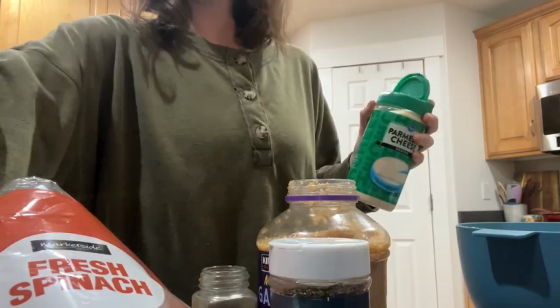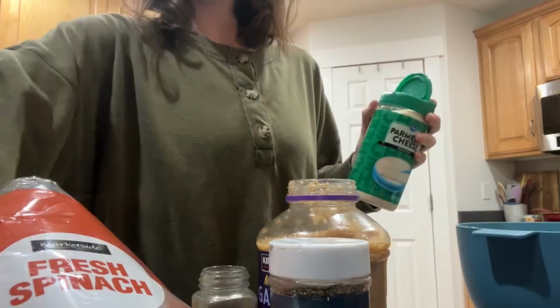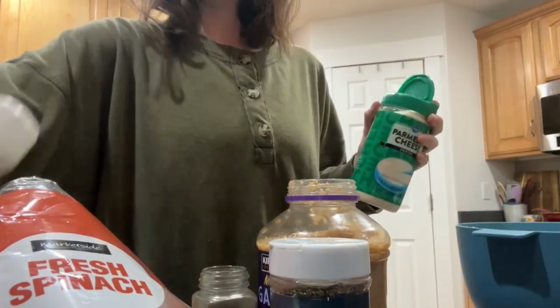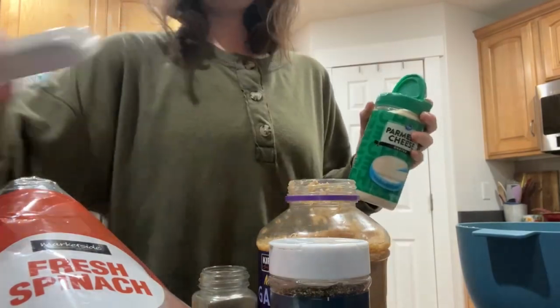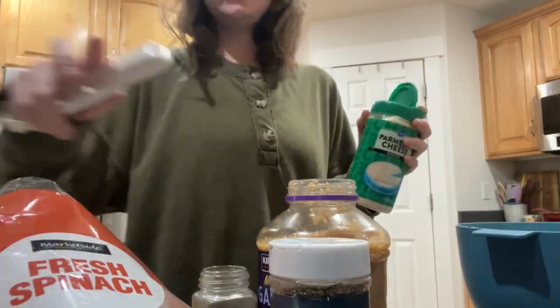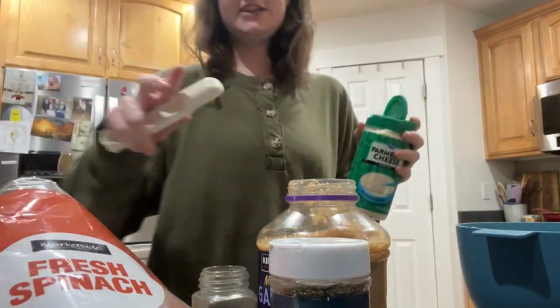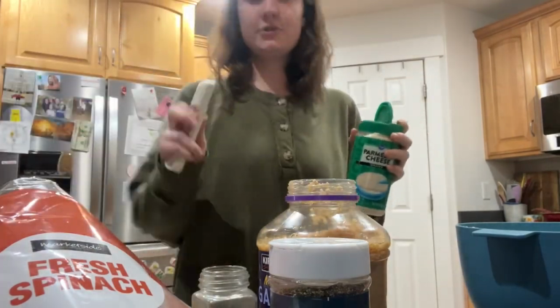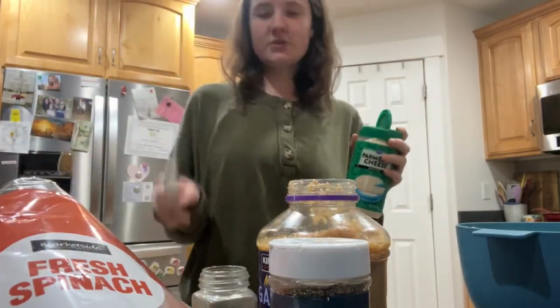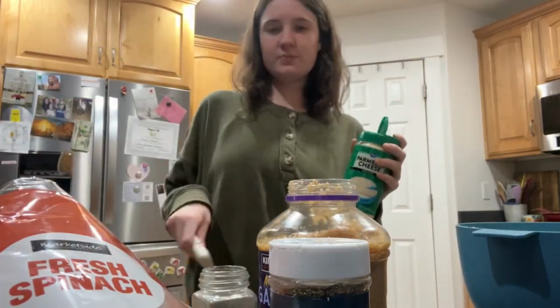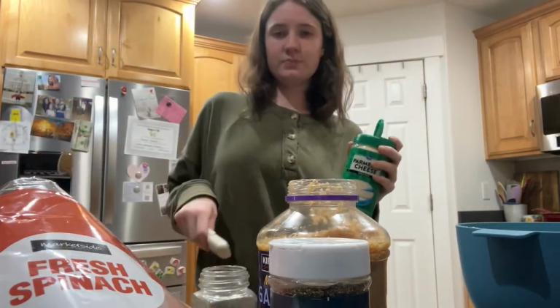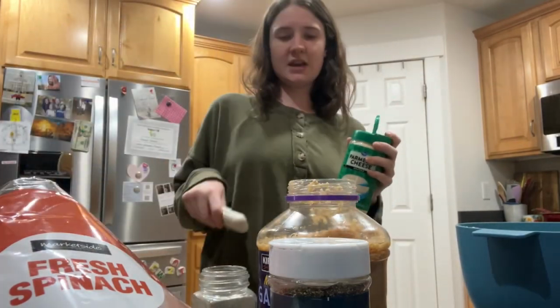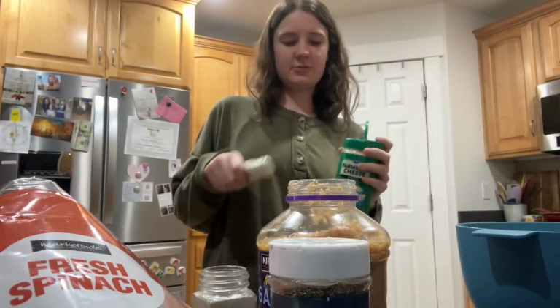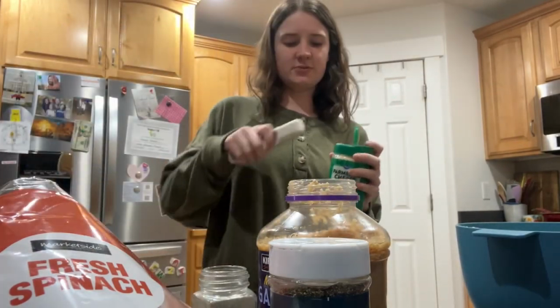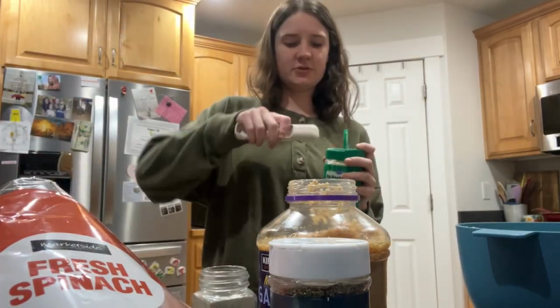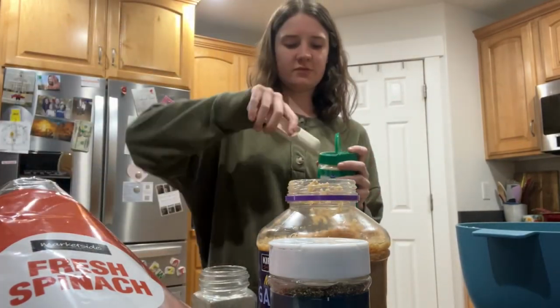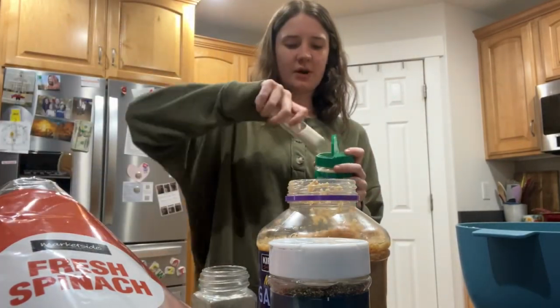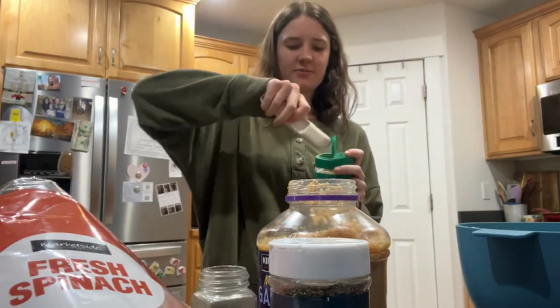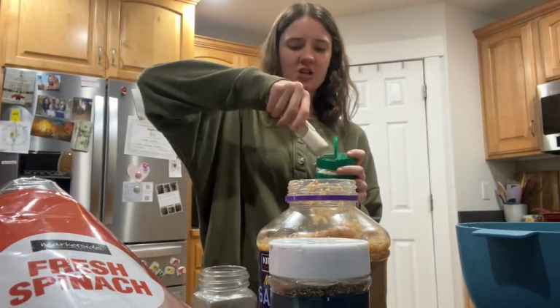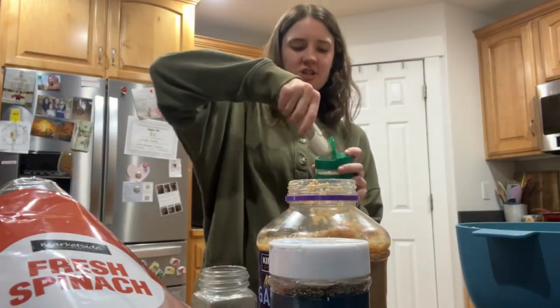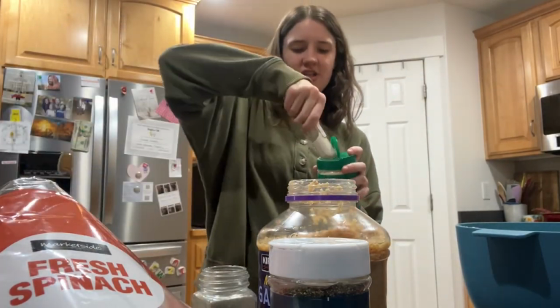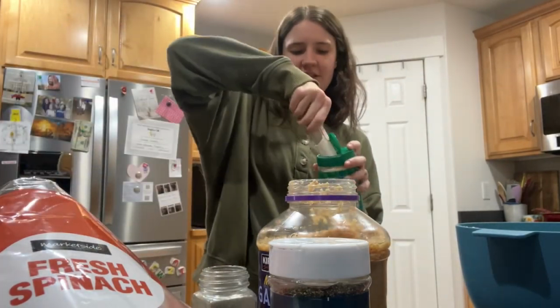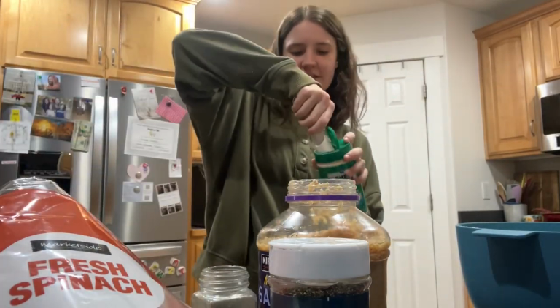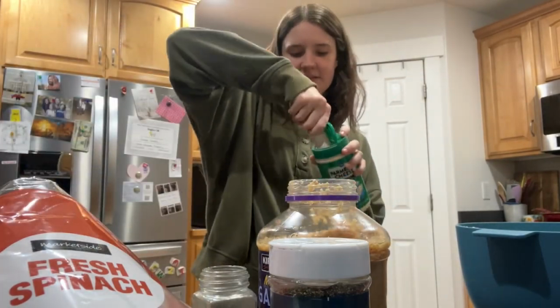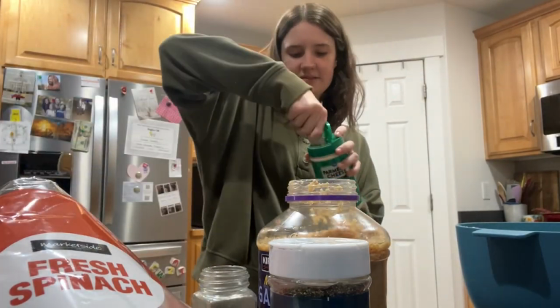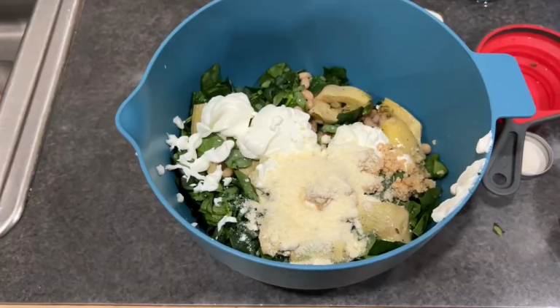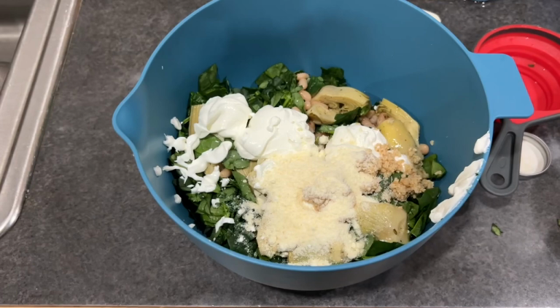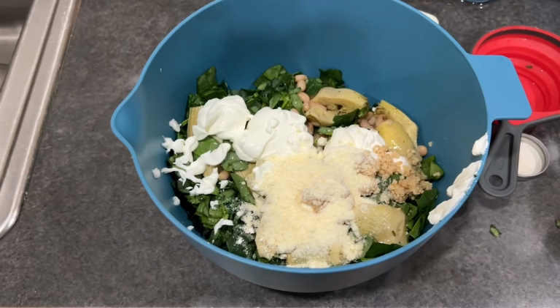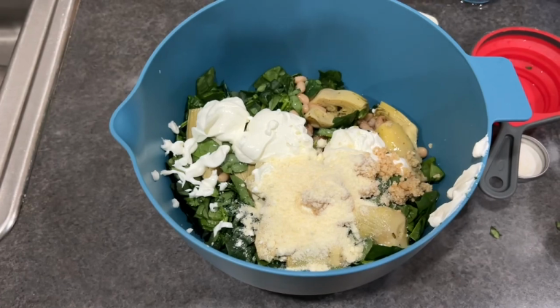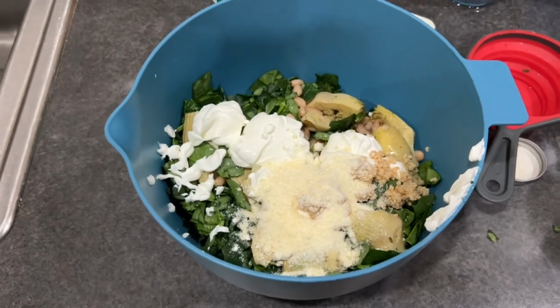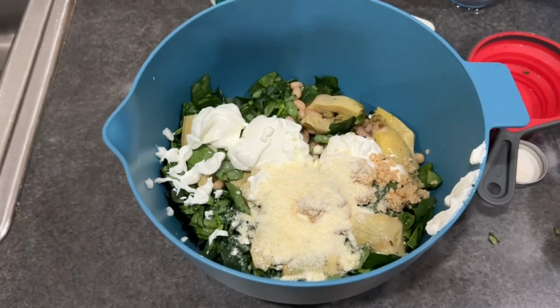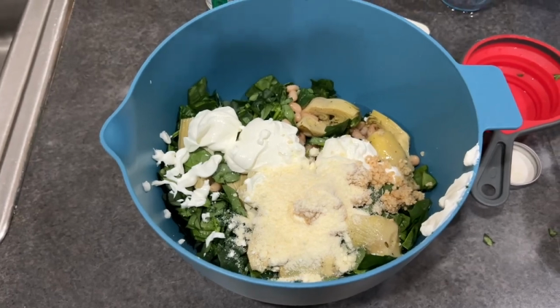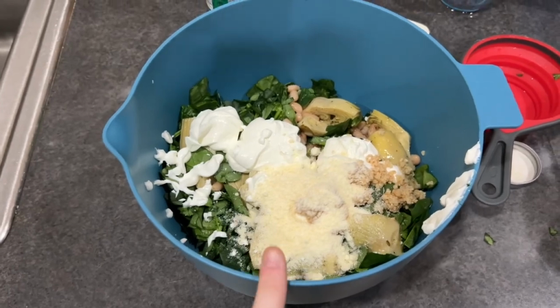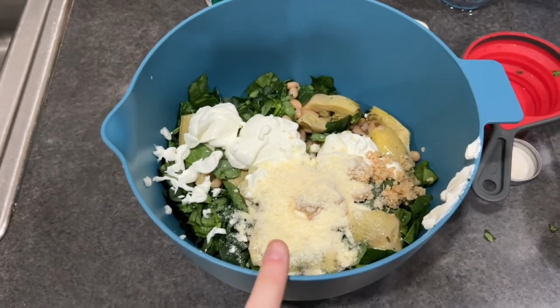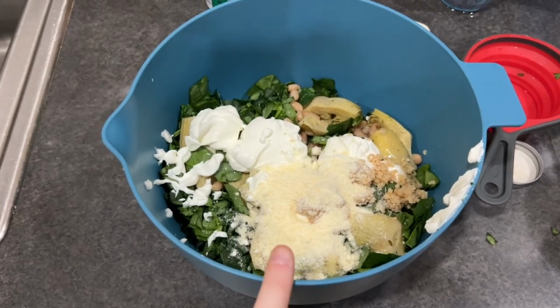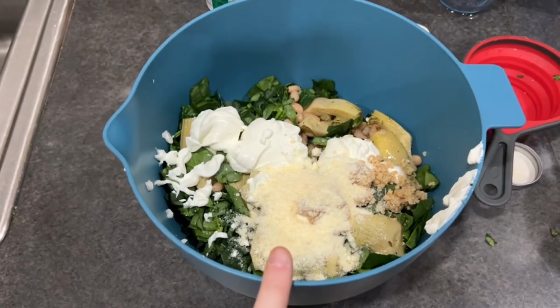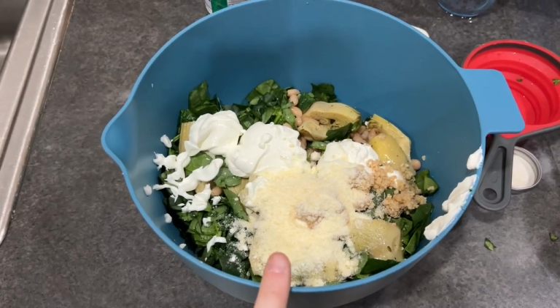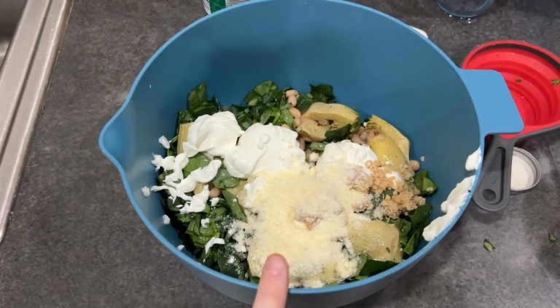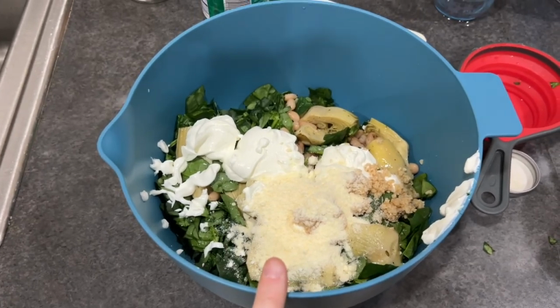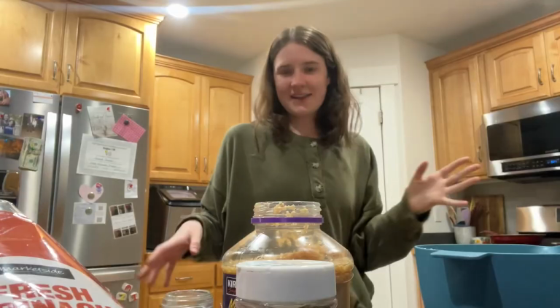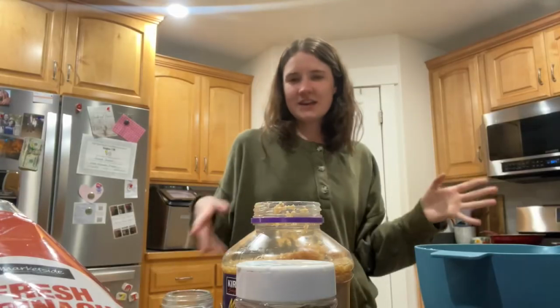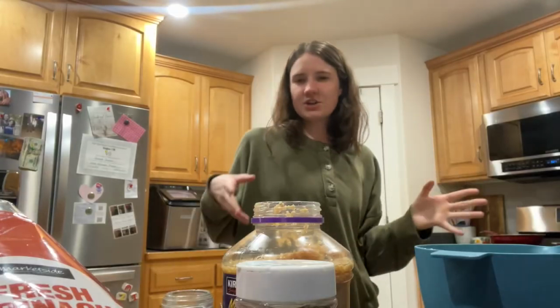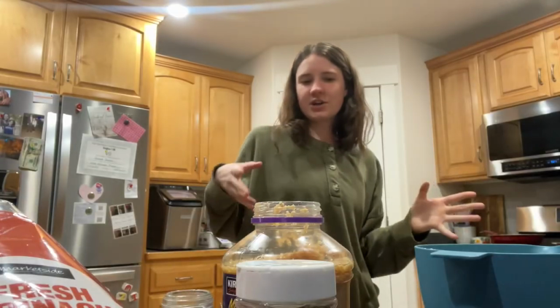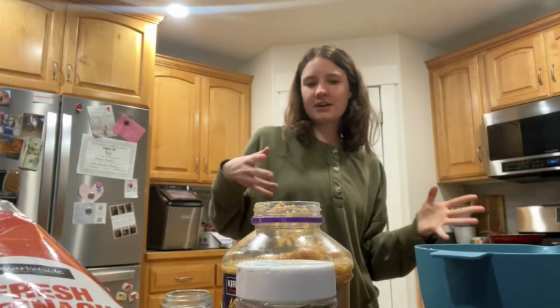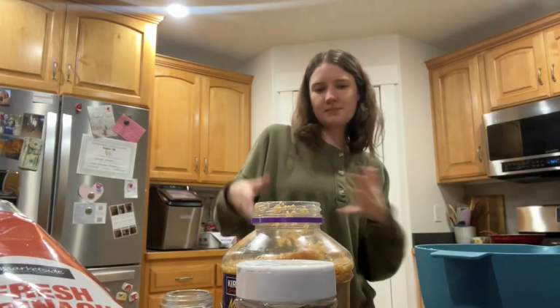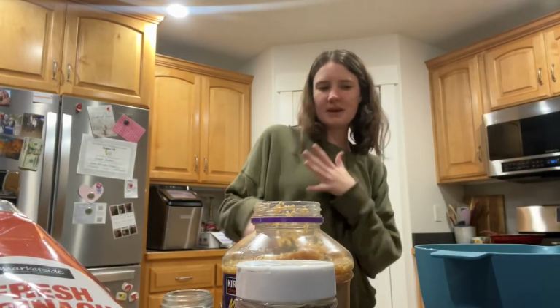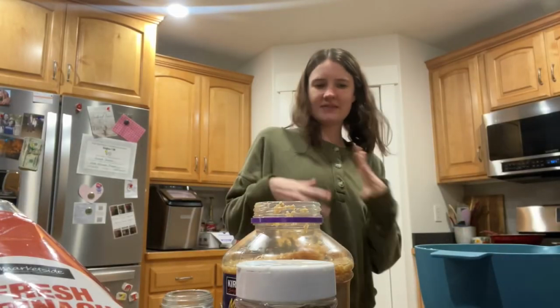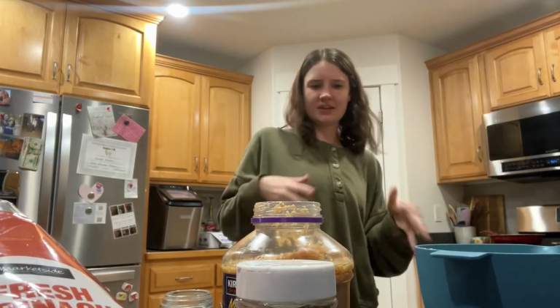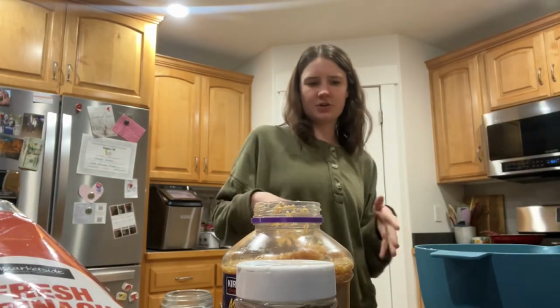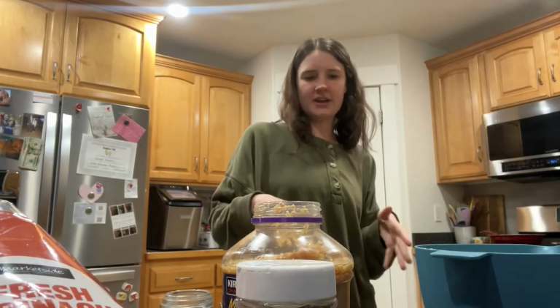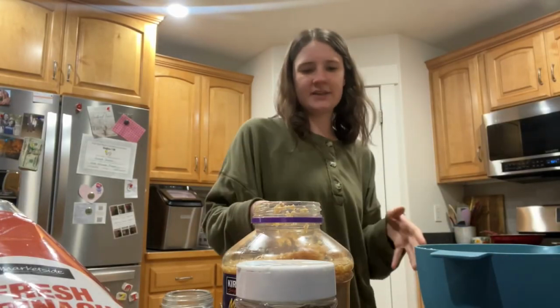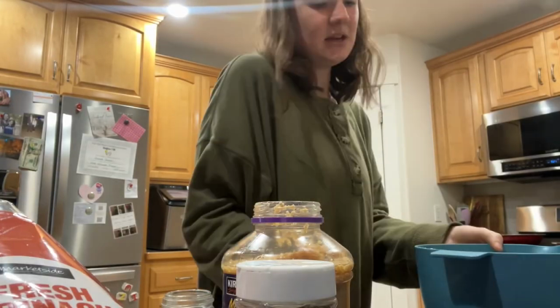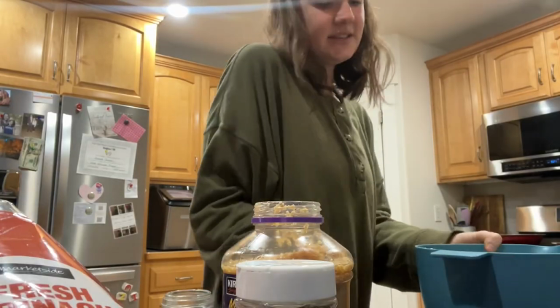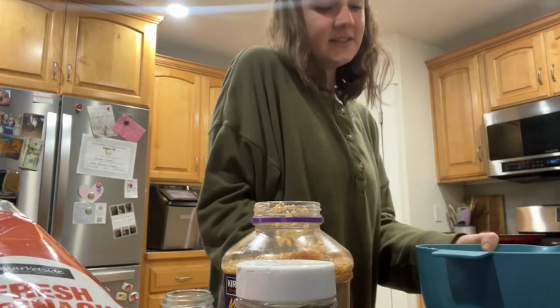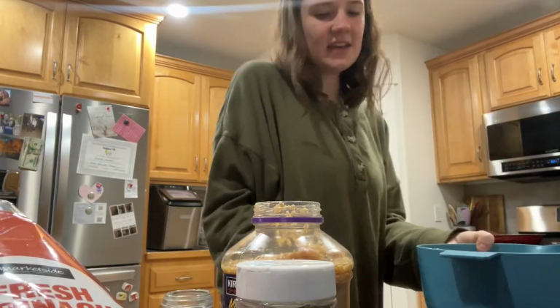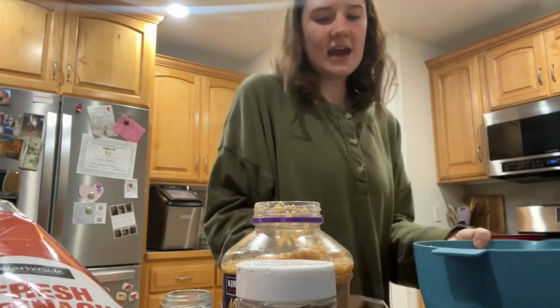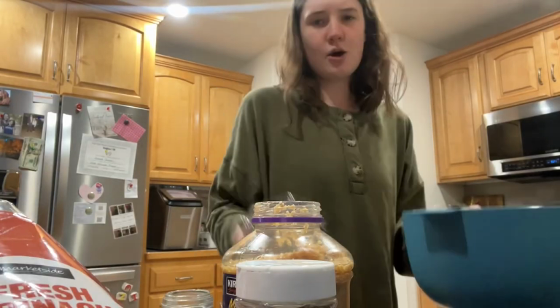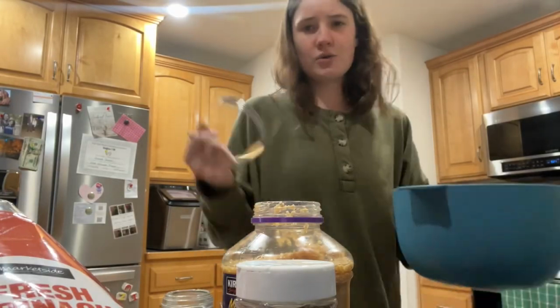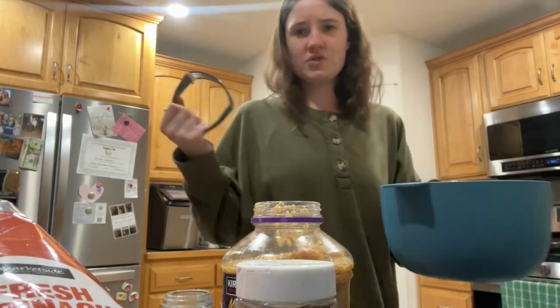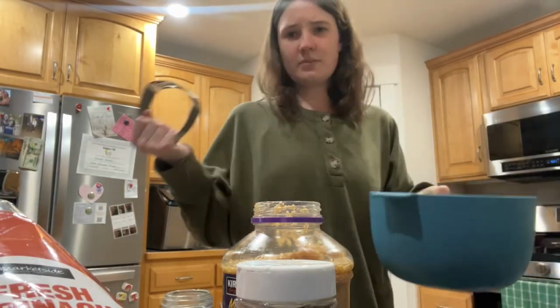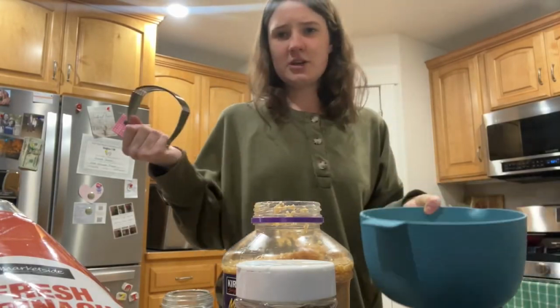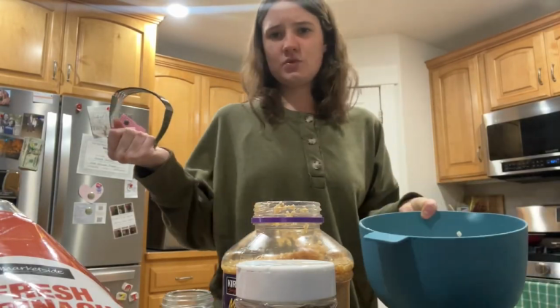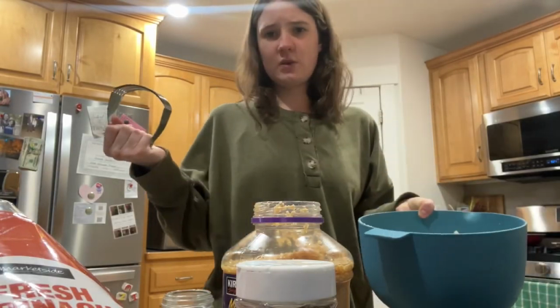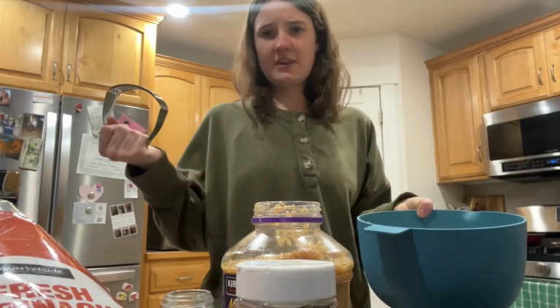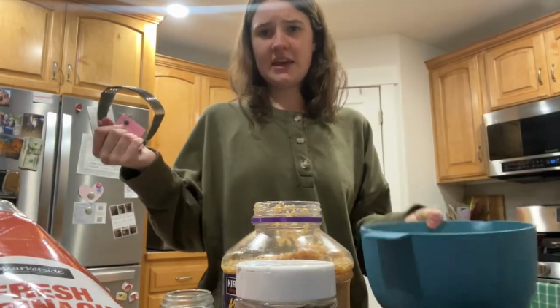Now we need two tablespoons of parmesan cheese. Now all the ingredients are in the bowl, and you're going to combine them. It doesn't say how, so I'm going to use one of these.